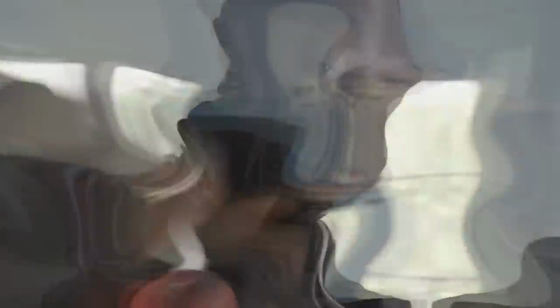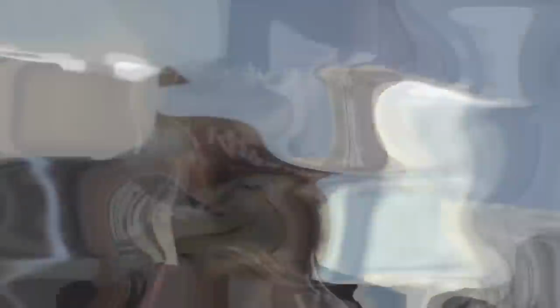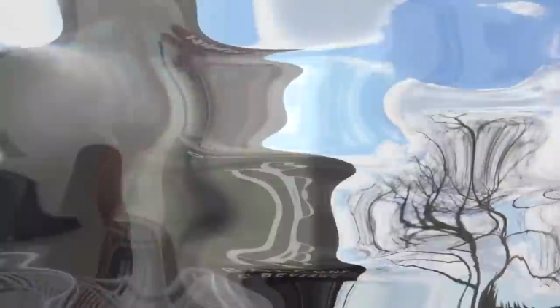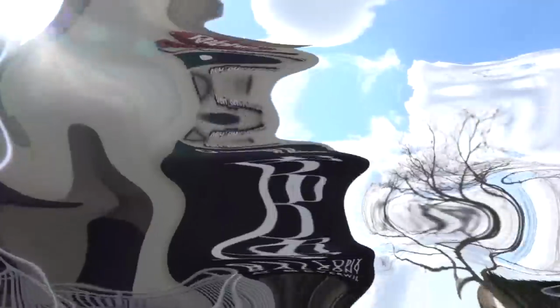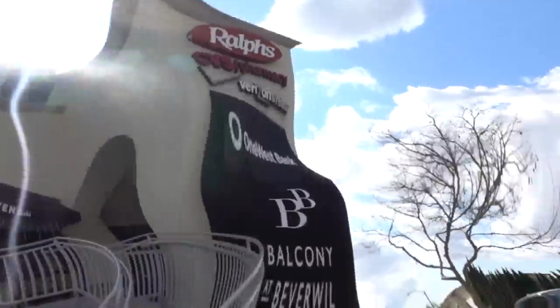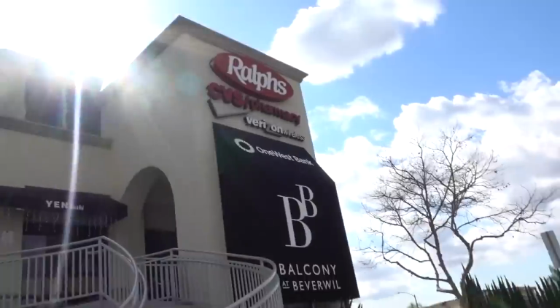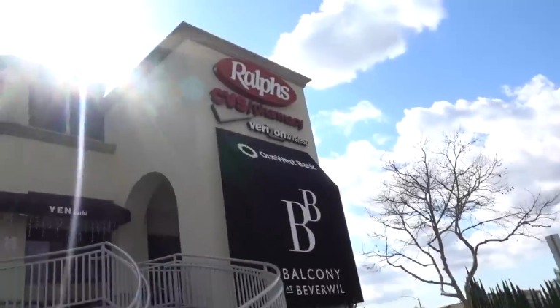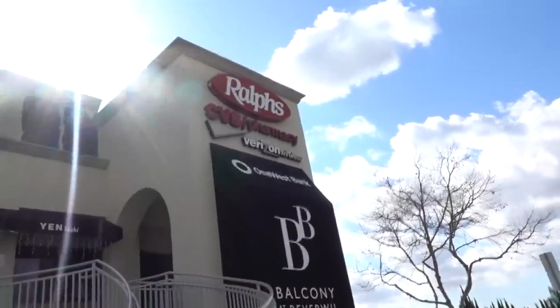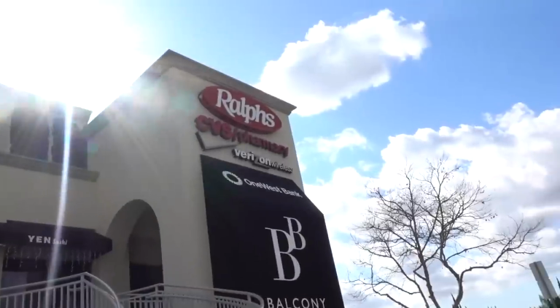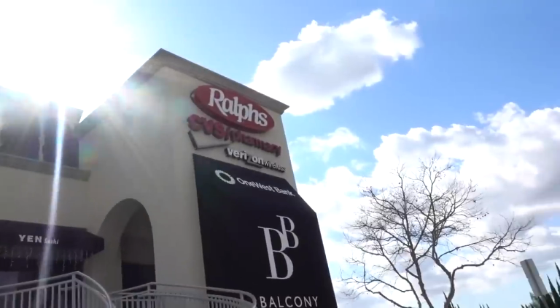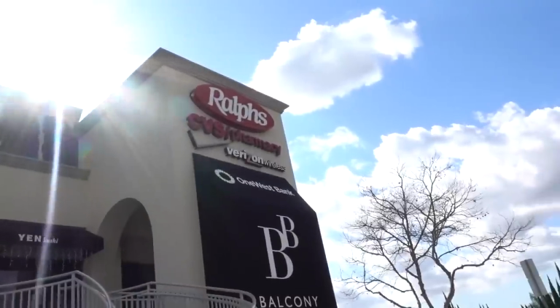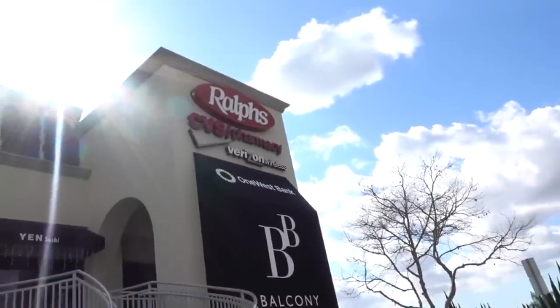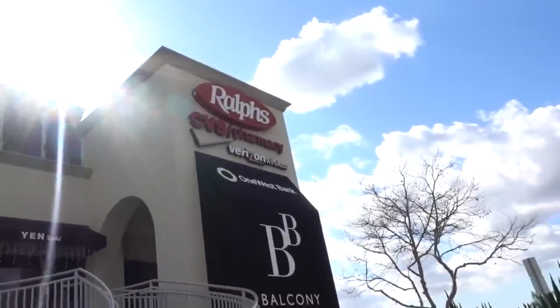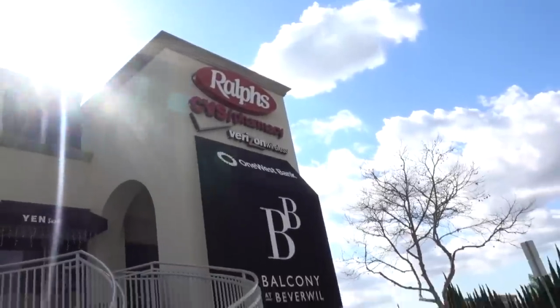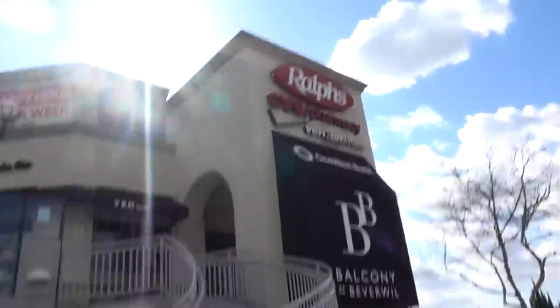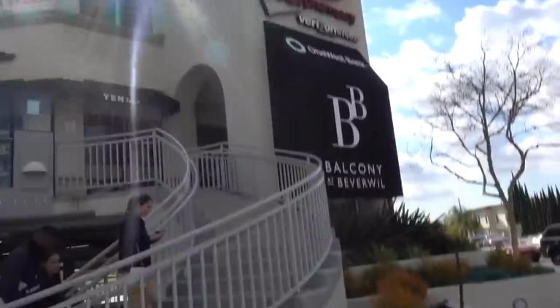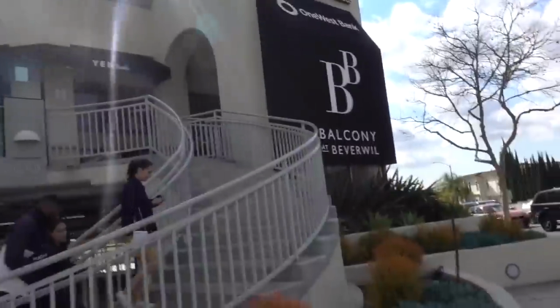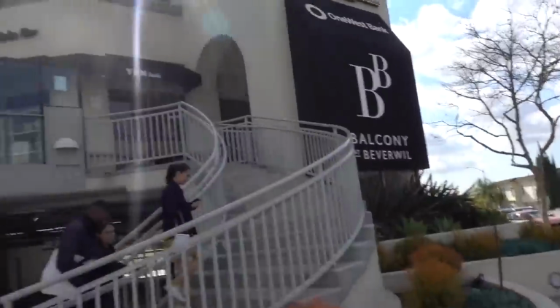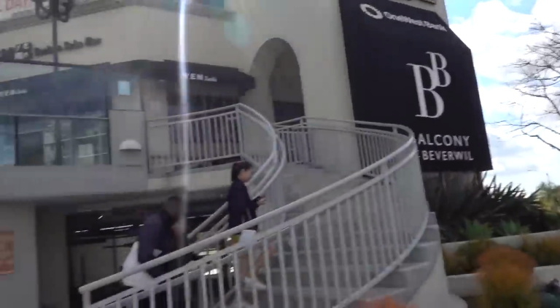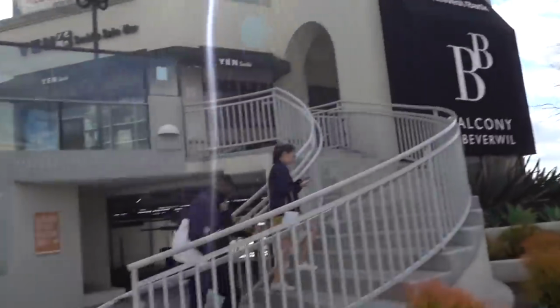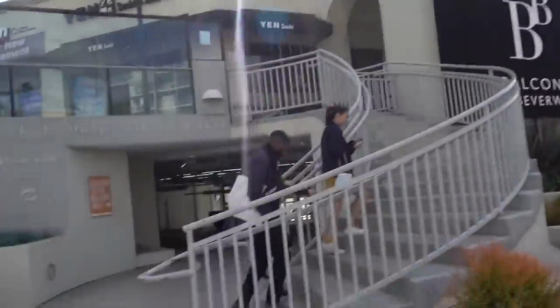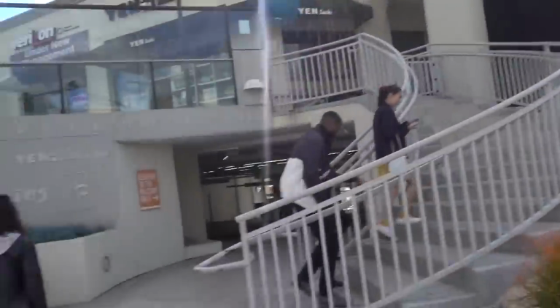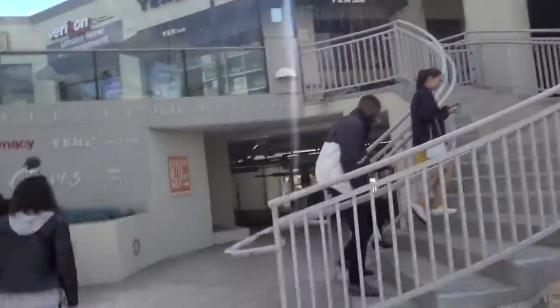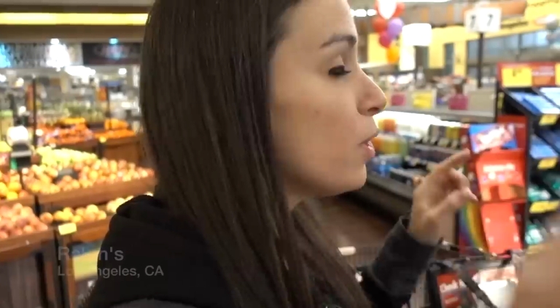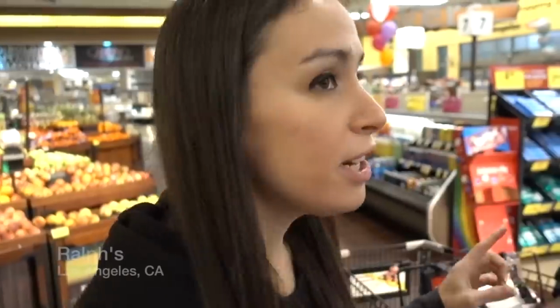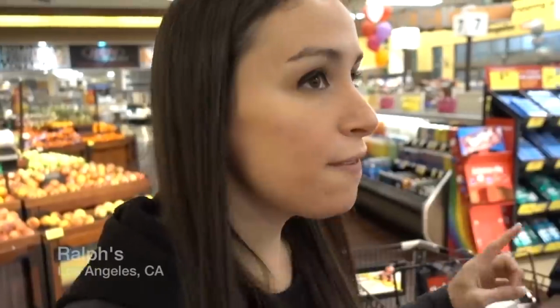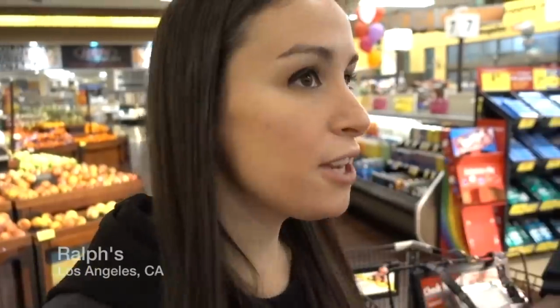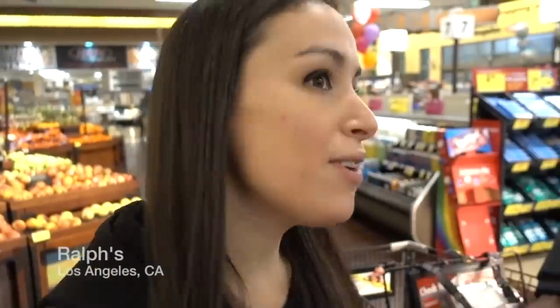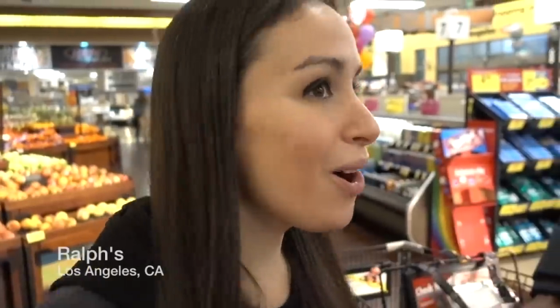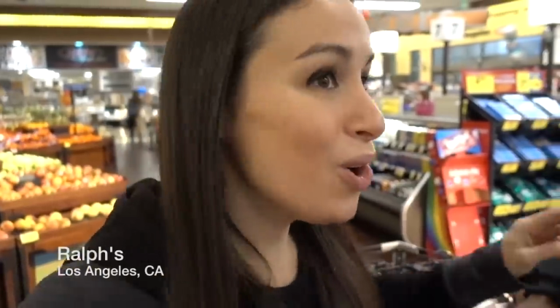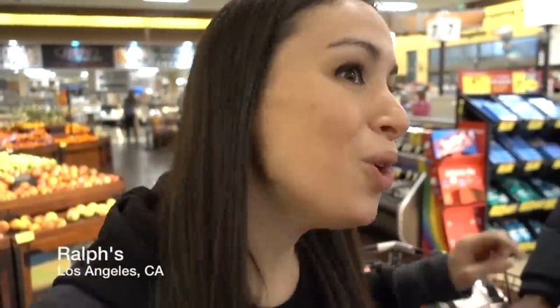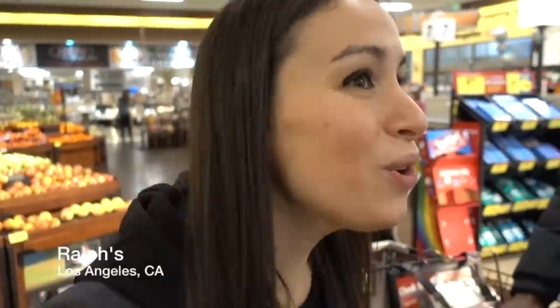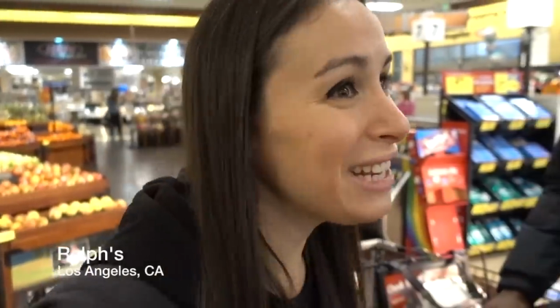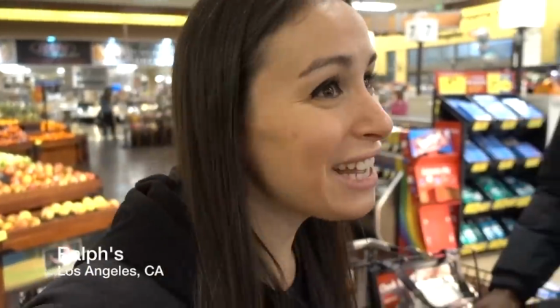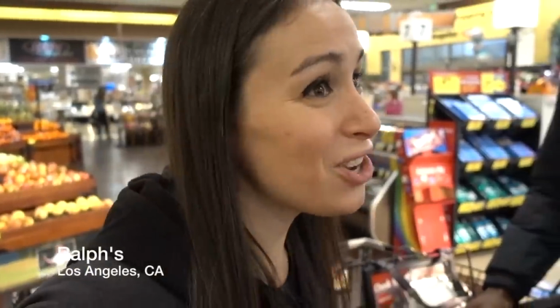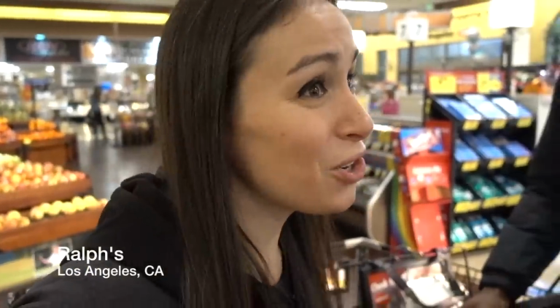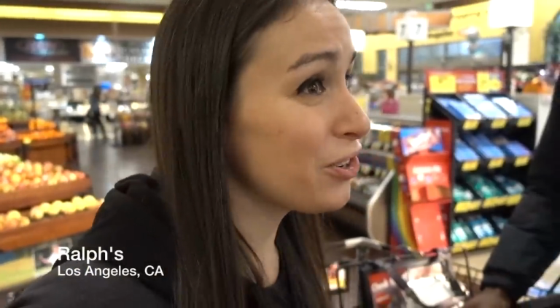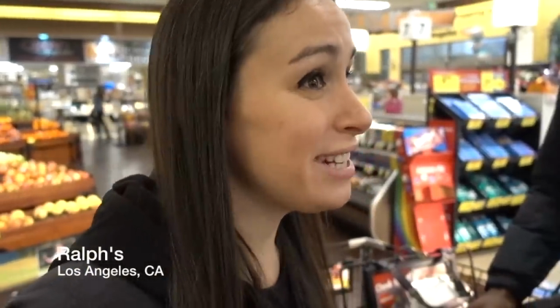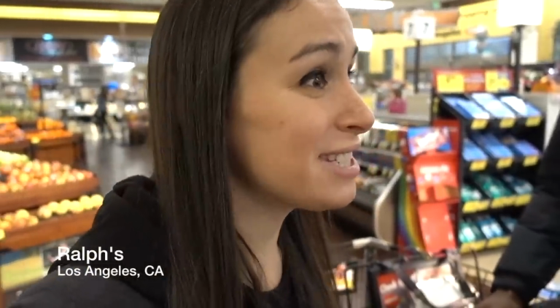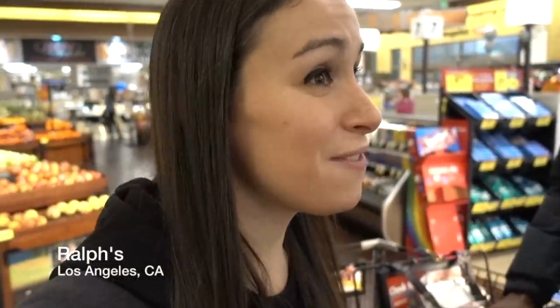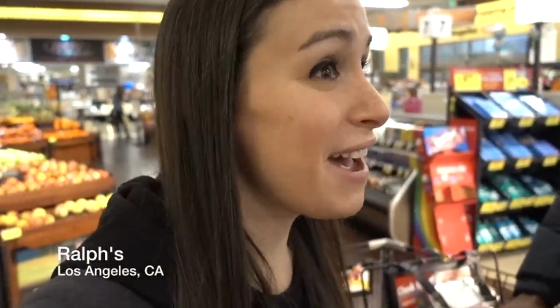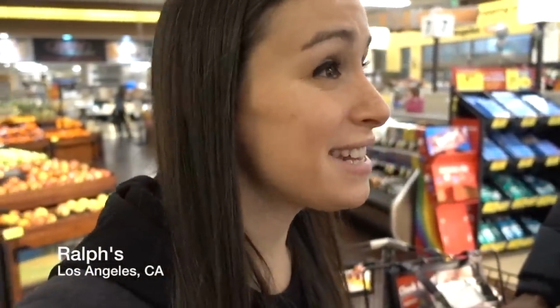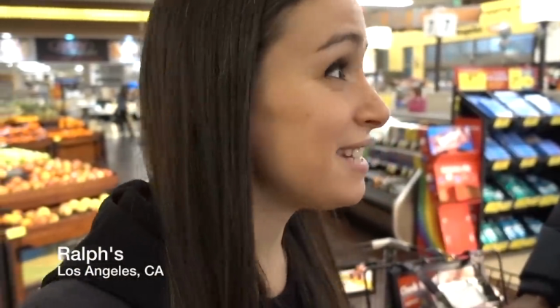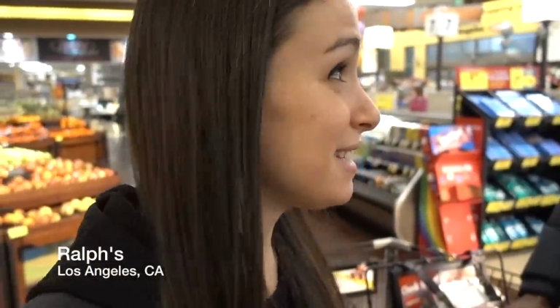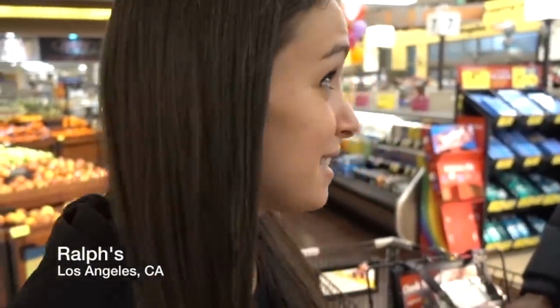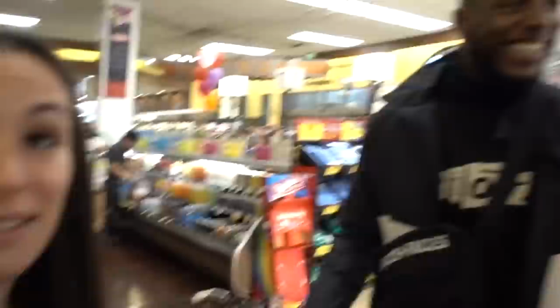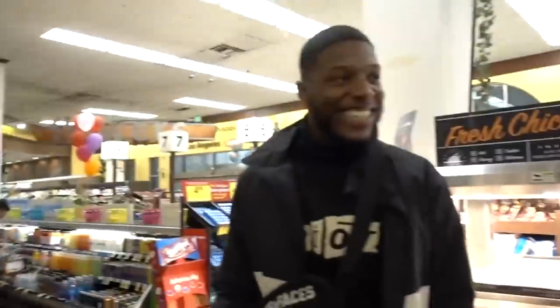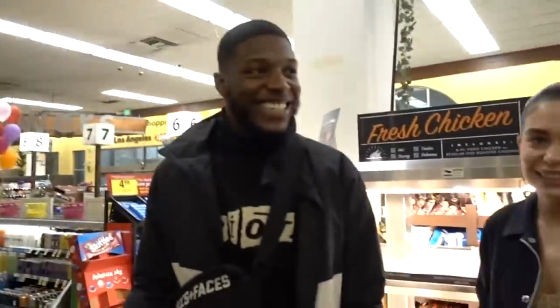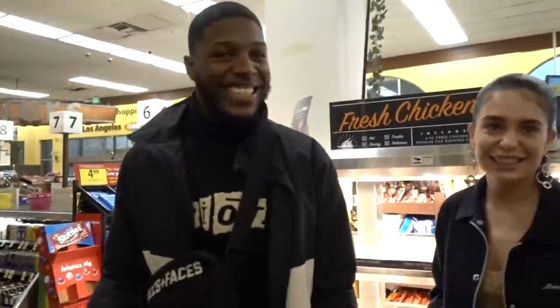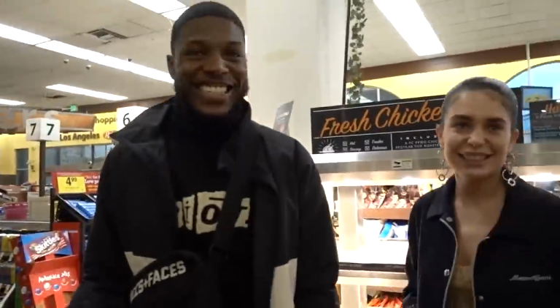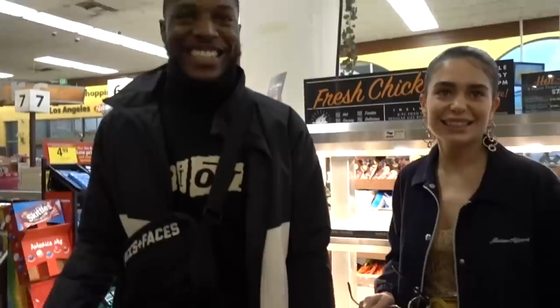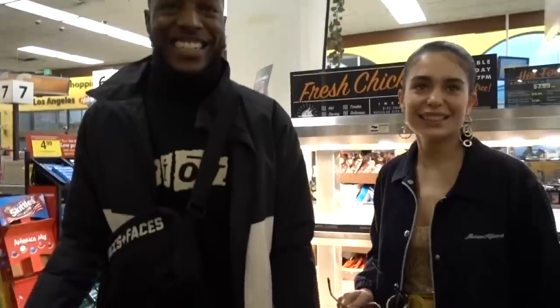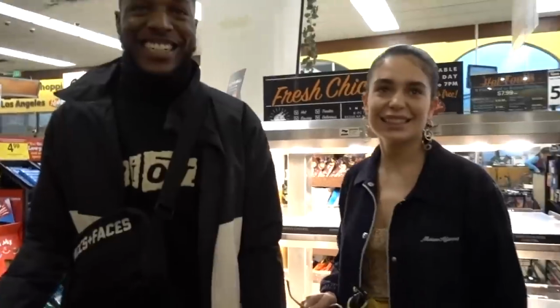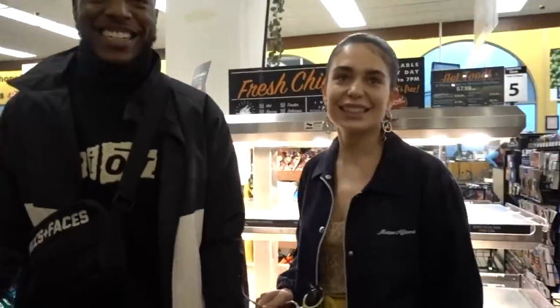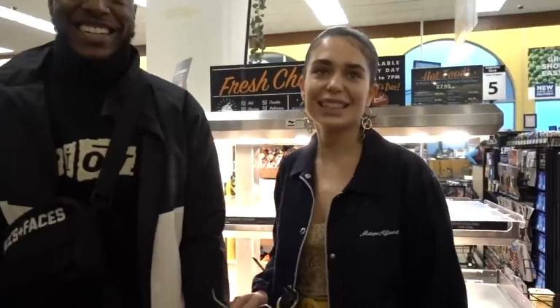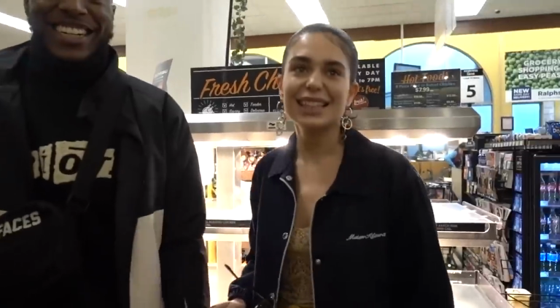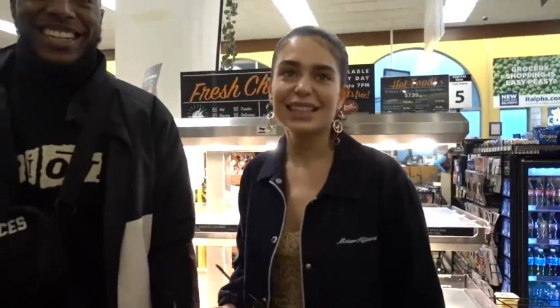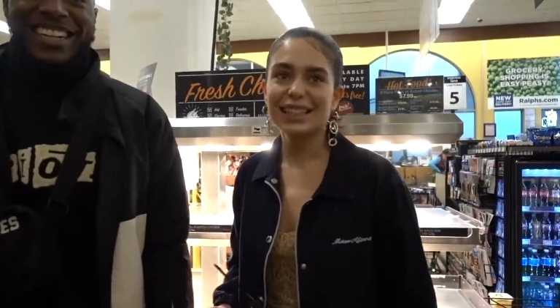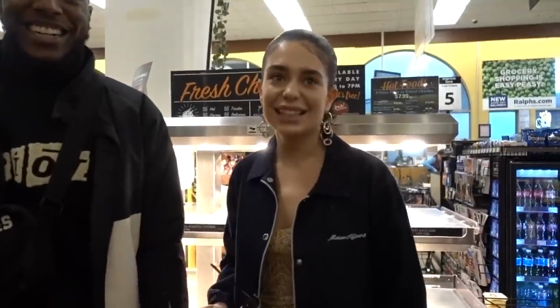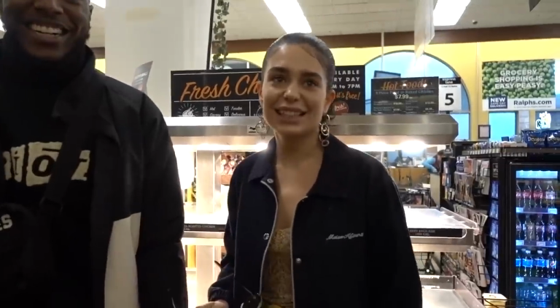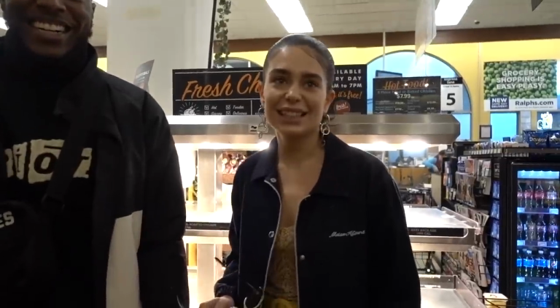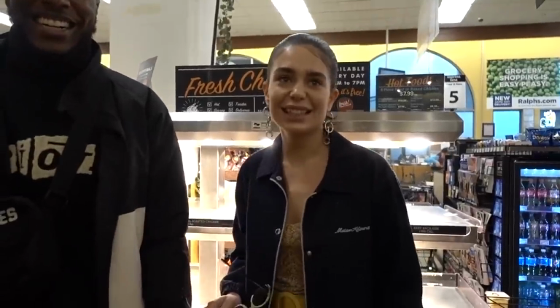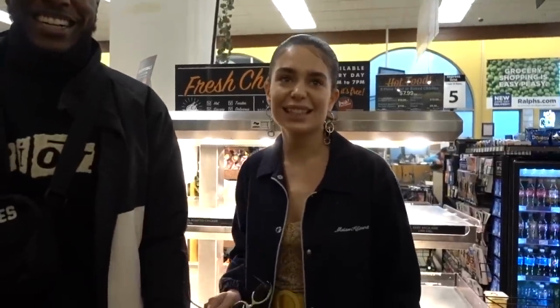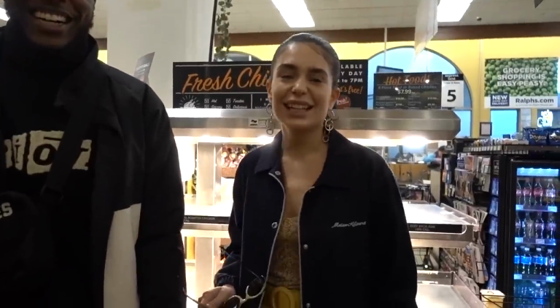Alright guys, we made it to Ralphs. That's where you buy food. We're gonna figure out who can get their ingredients the fastest. Wait, I didn't know we were doing this. I'm not good at finding stuff.